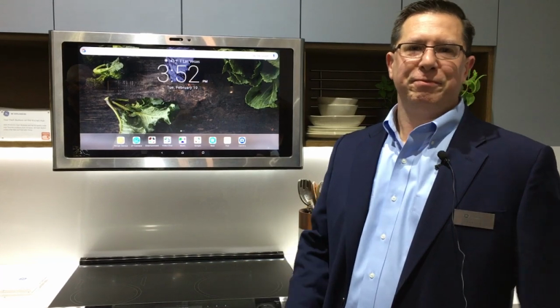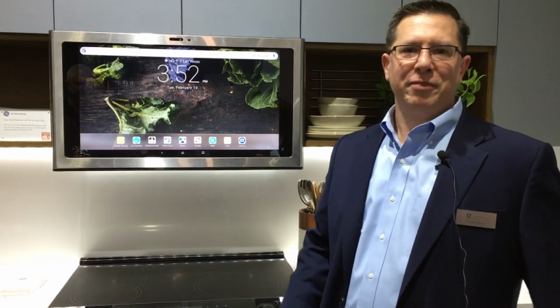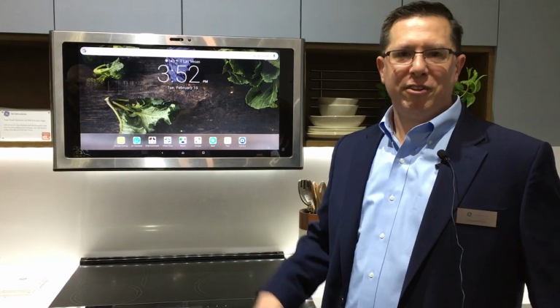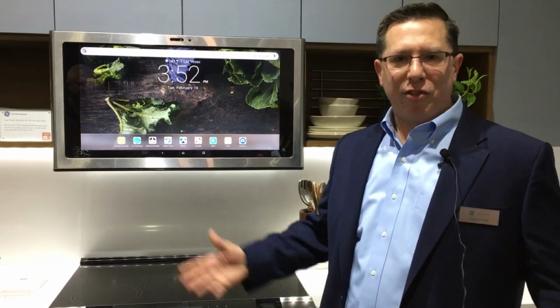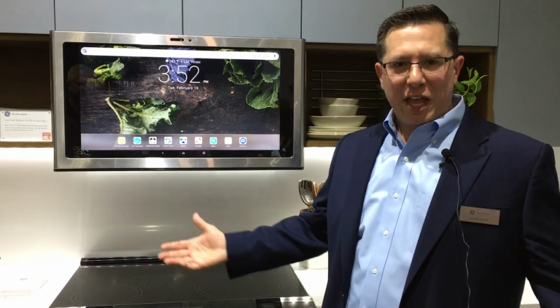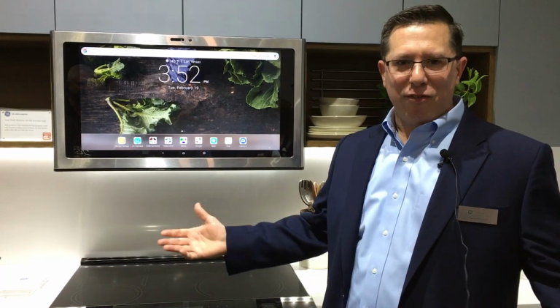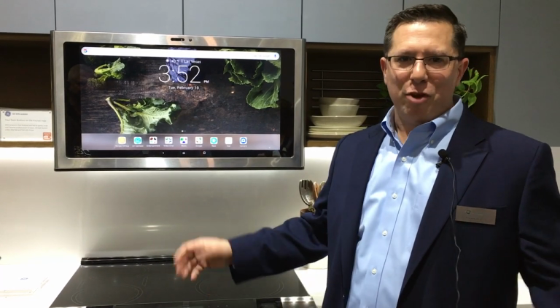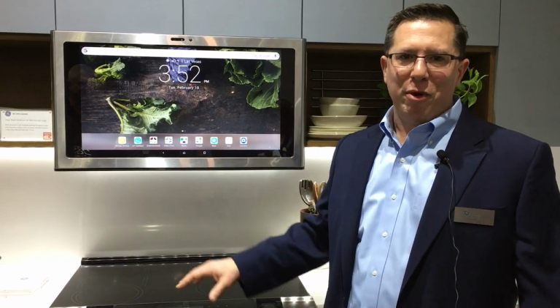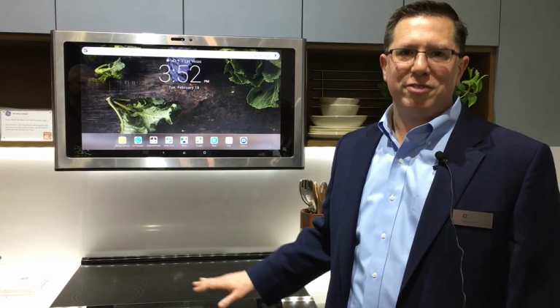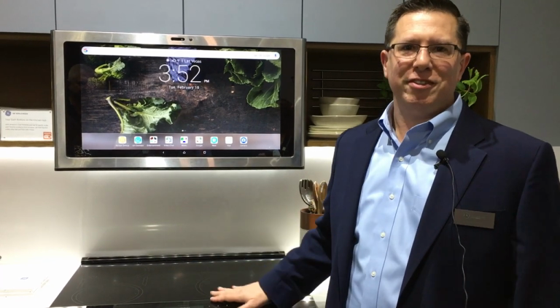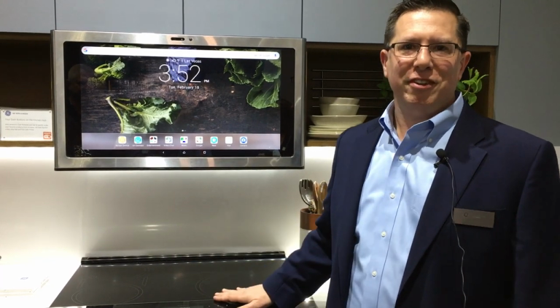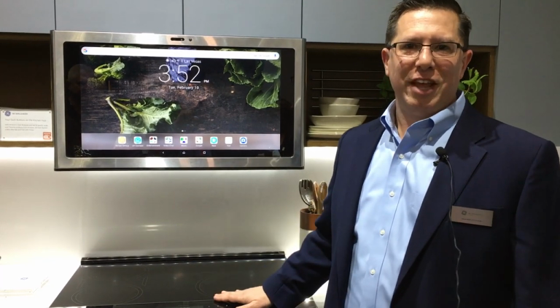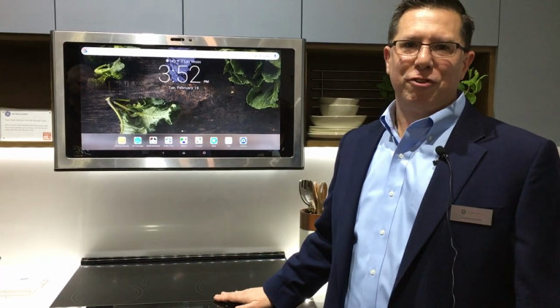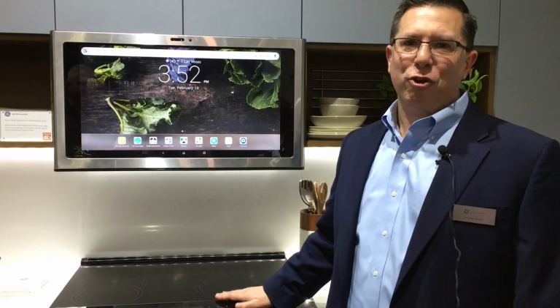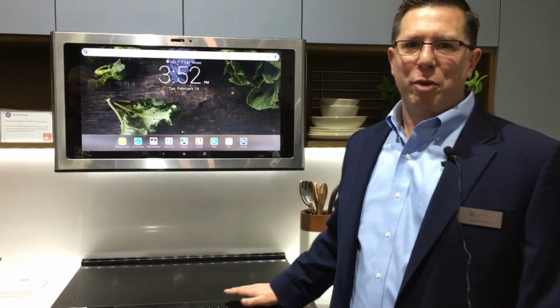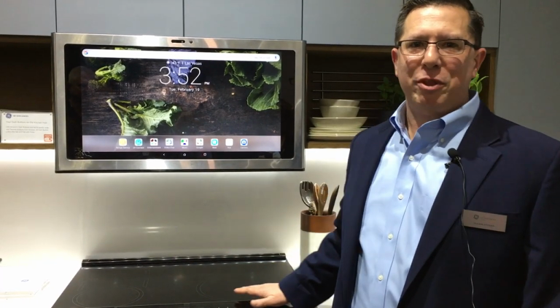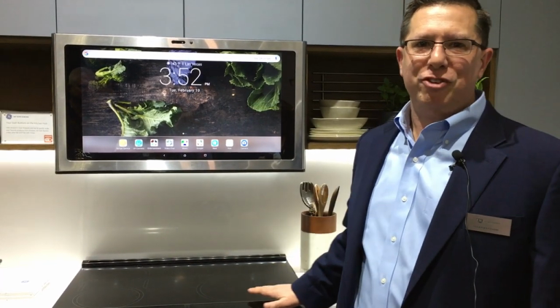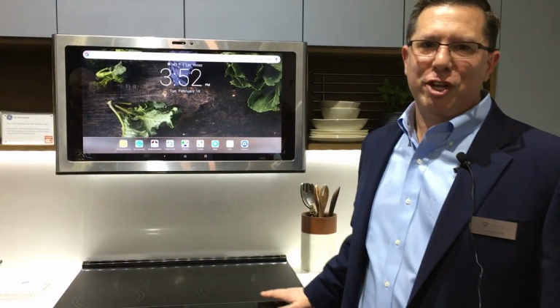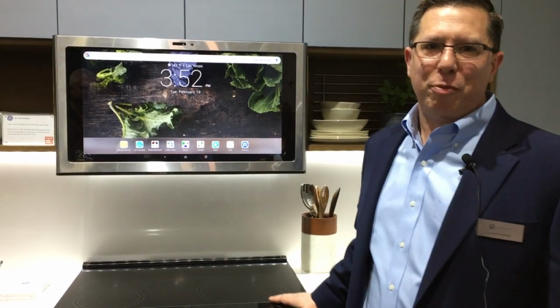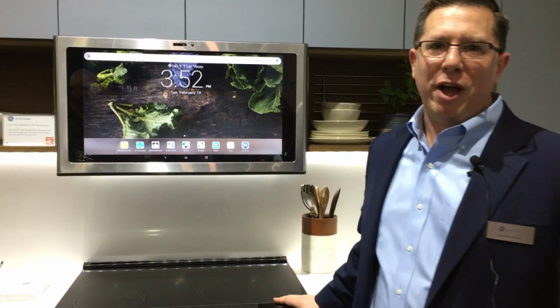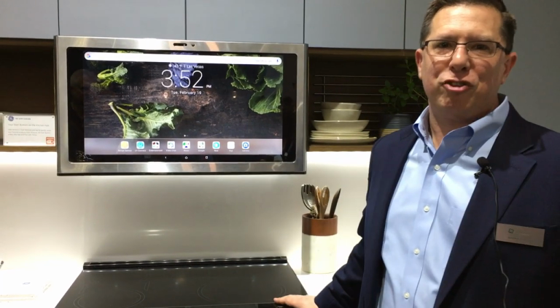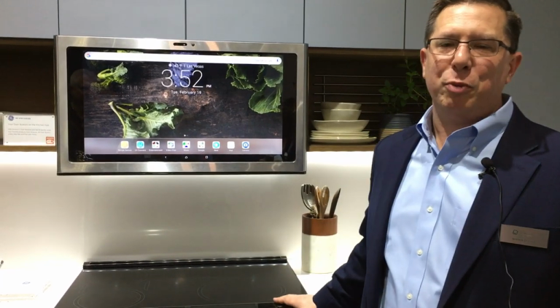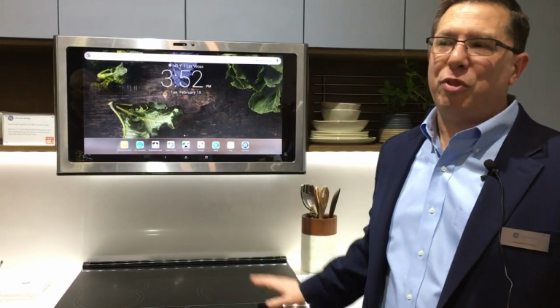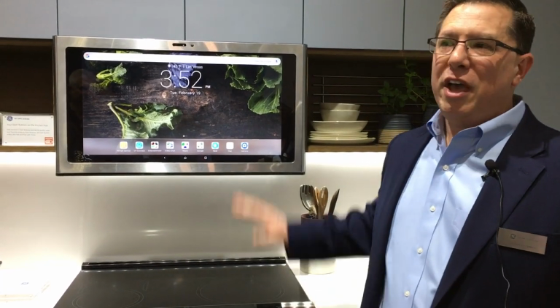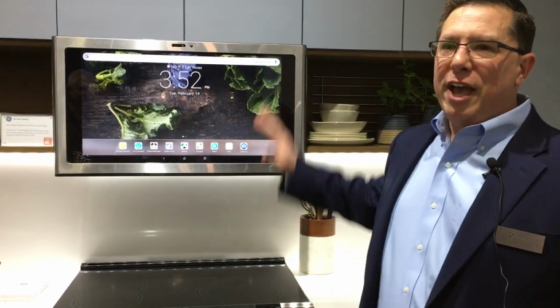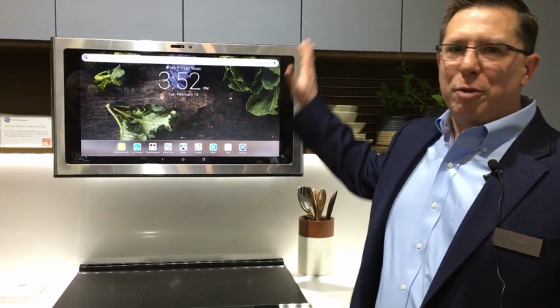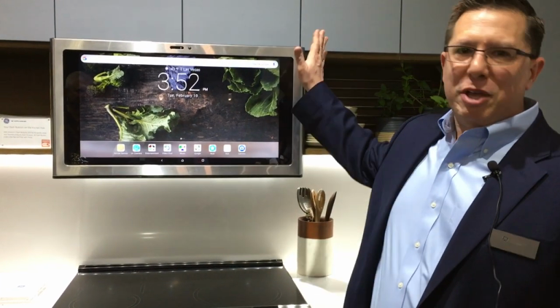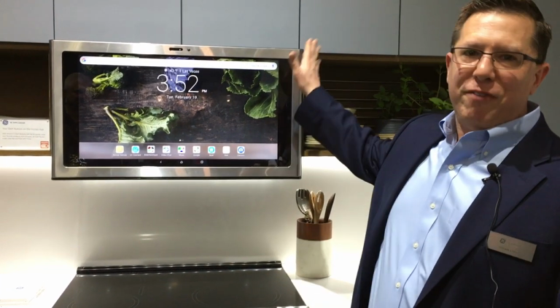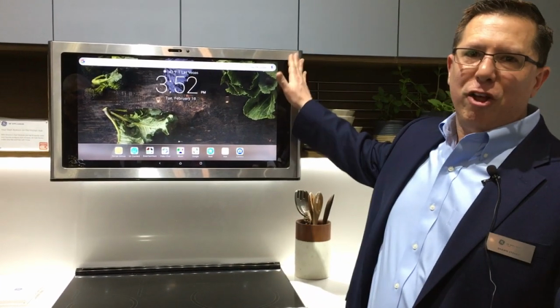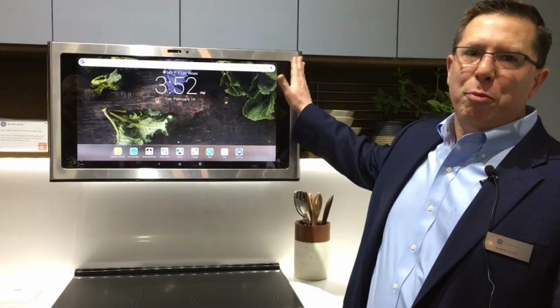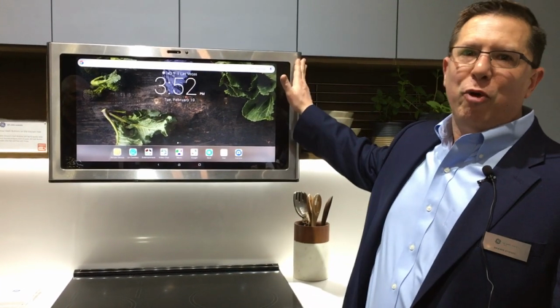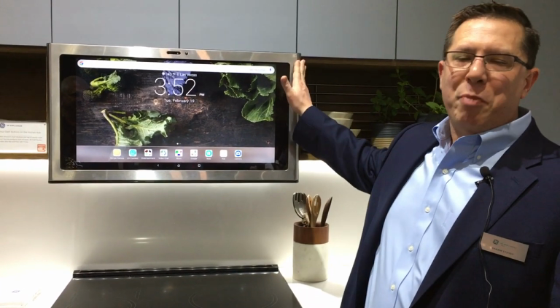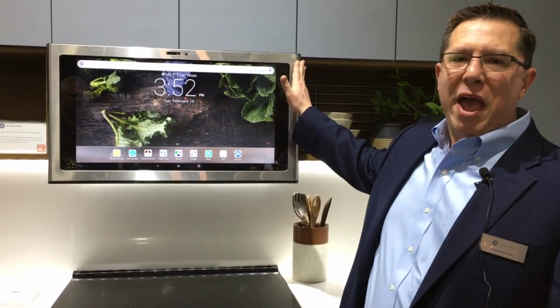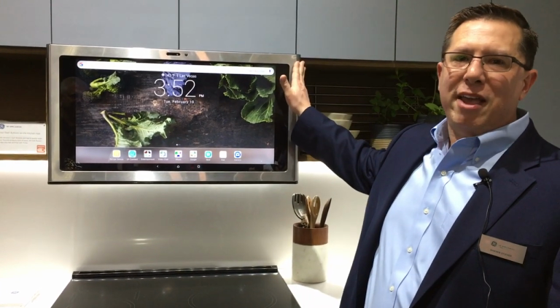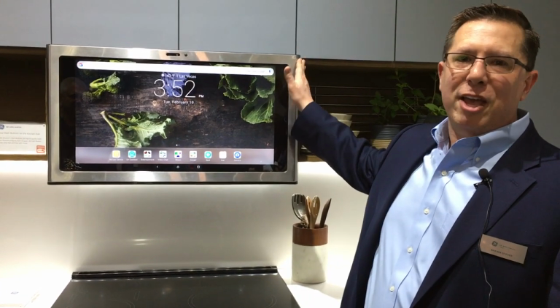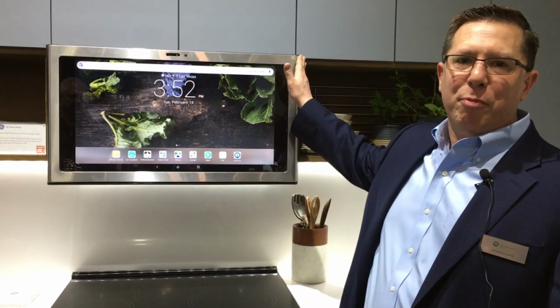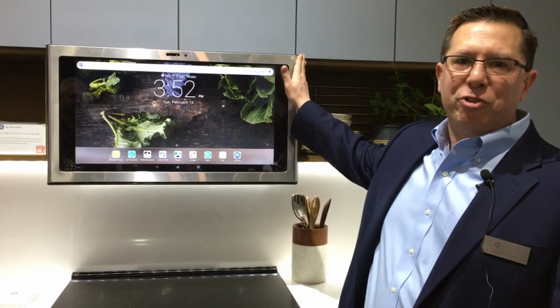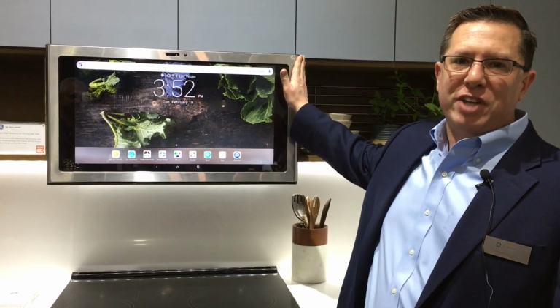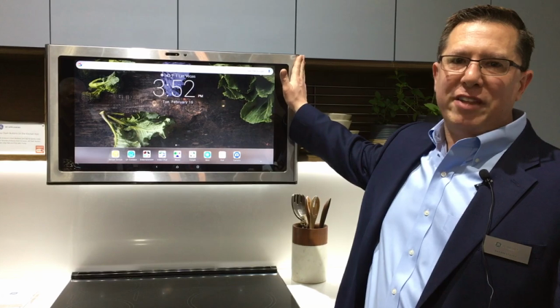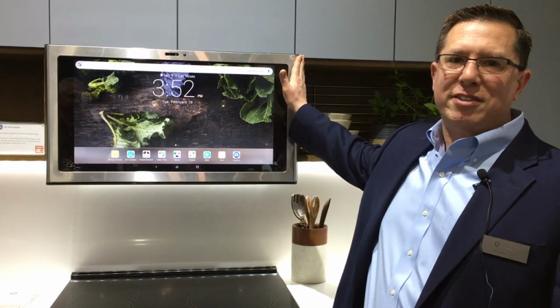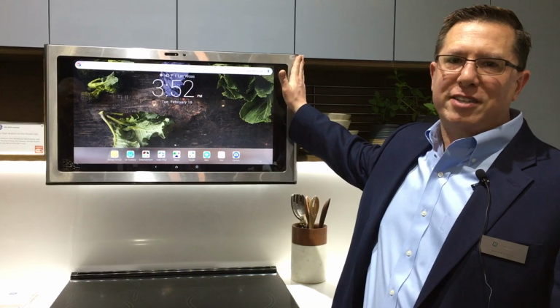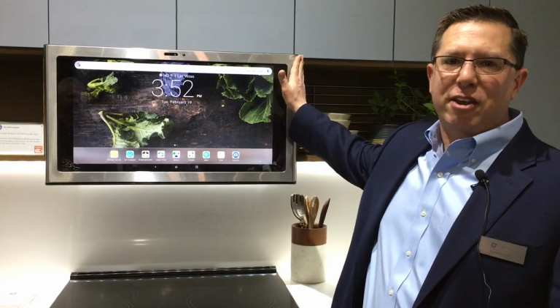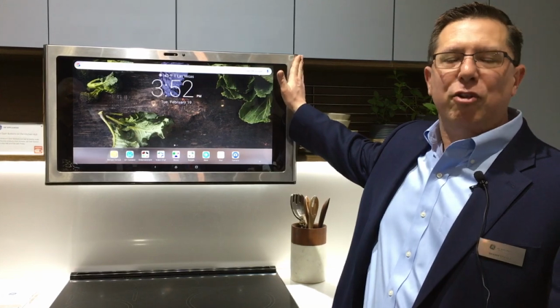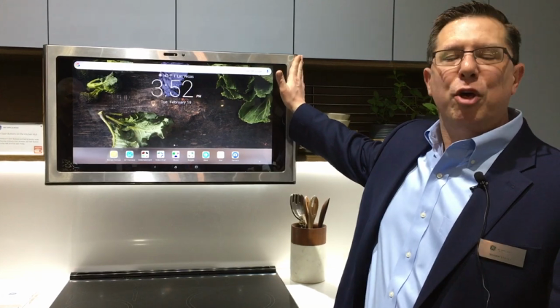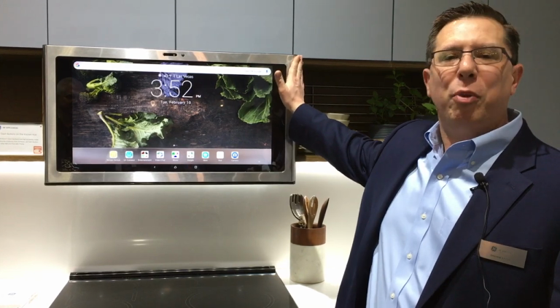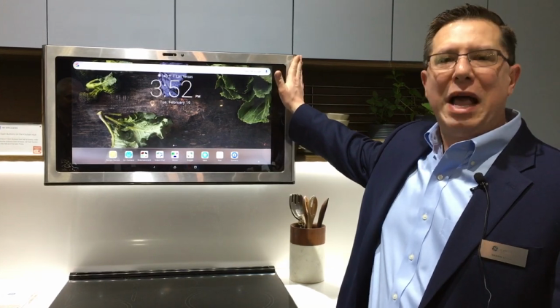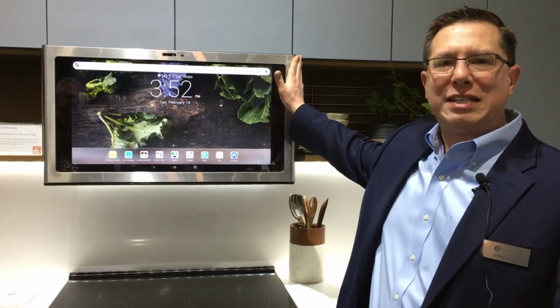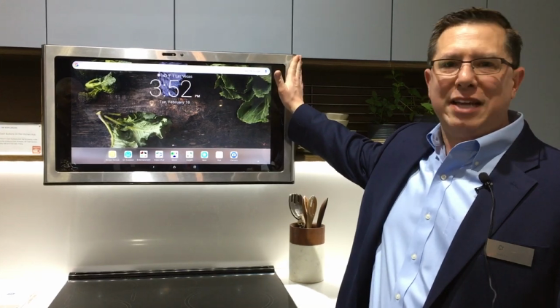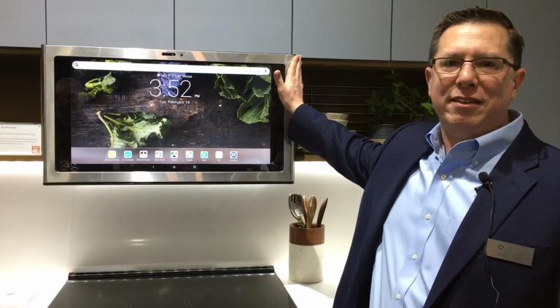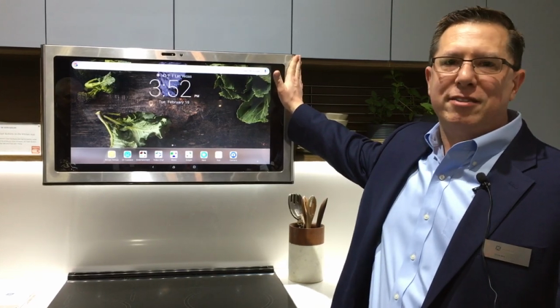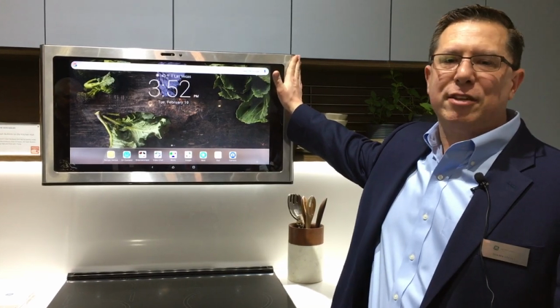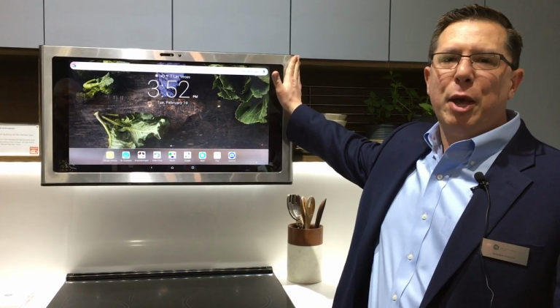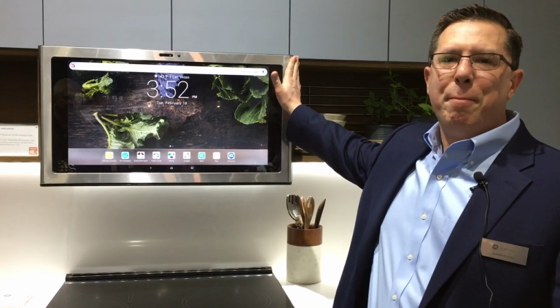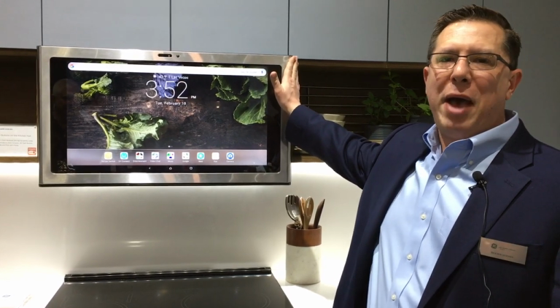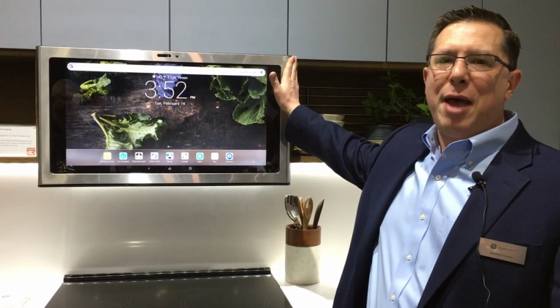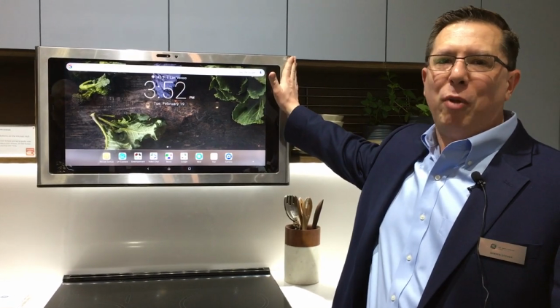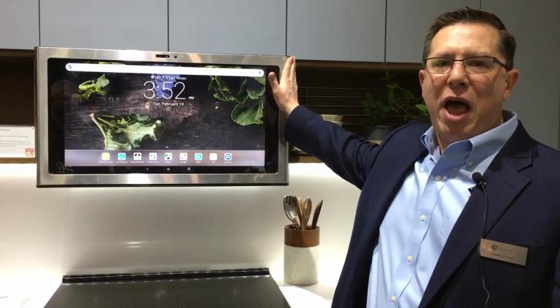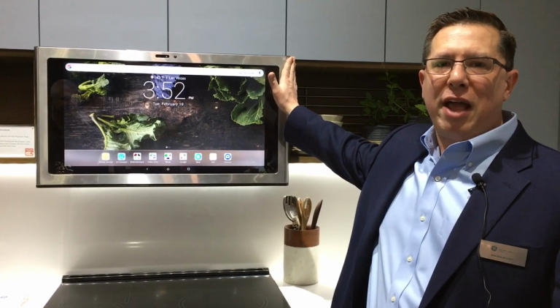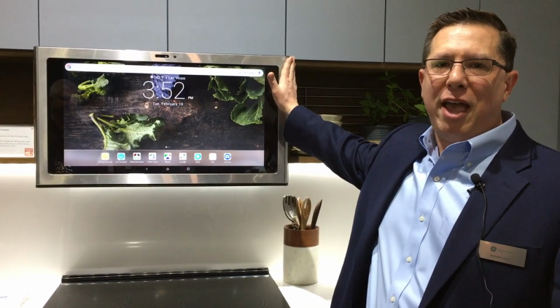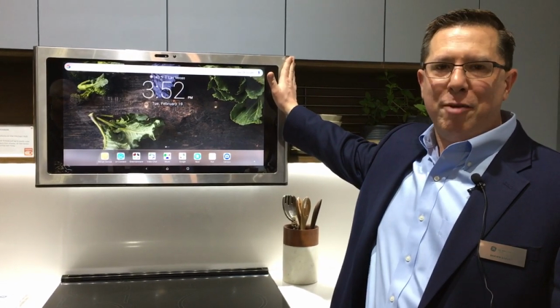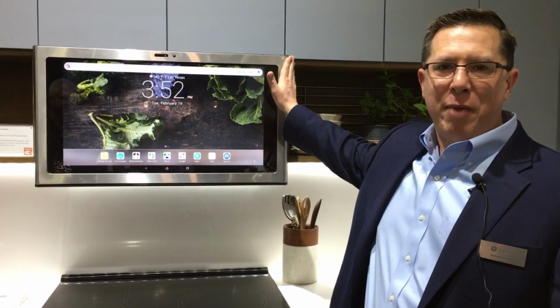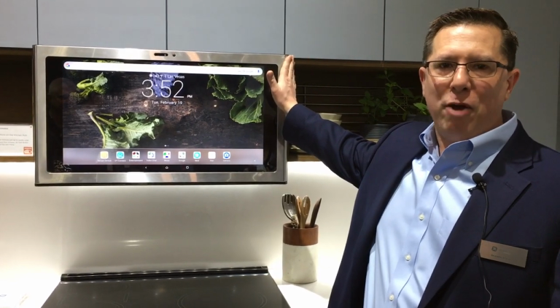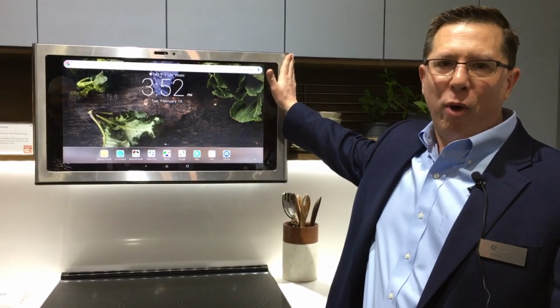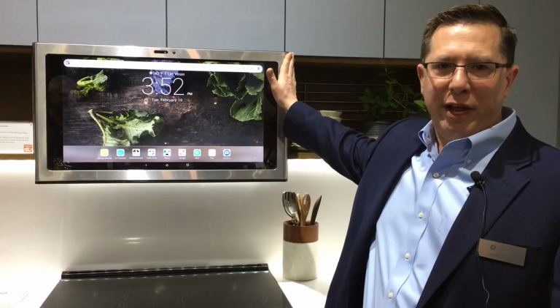So thank you very much. Thanks for showing up at the GE Appliances booth. It'll be available in May in both stainless steel, black stainless, matte black, and matte white.